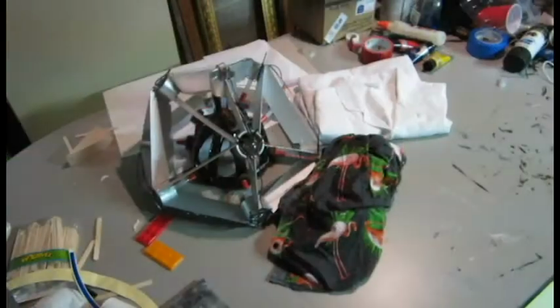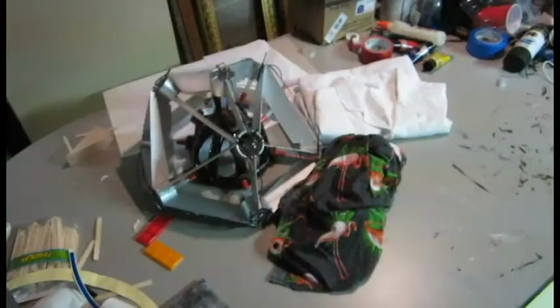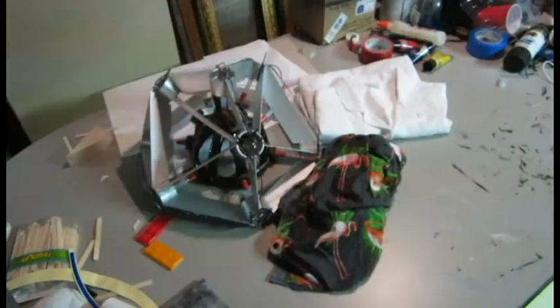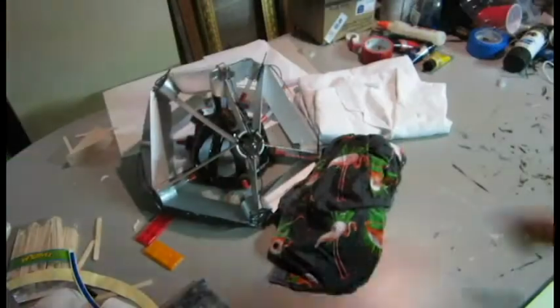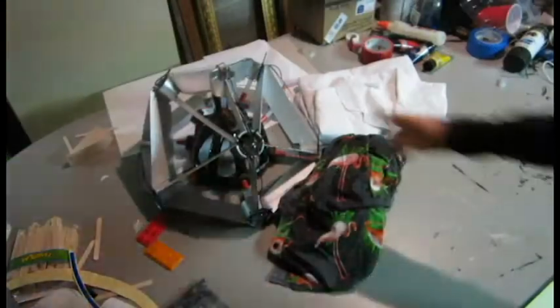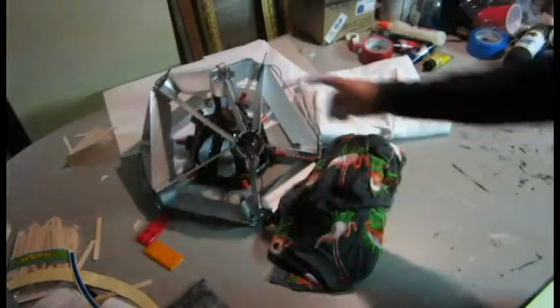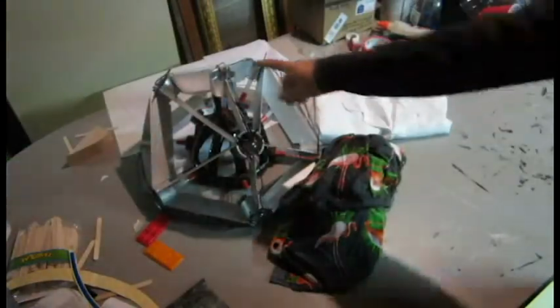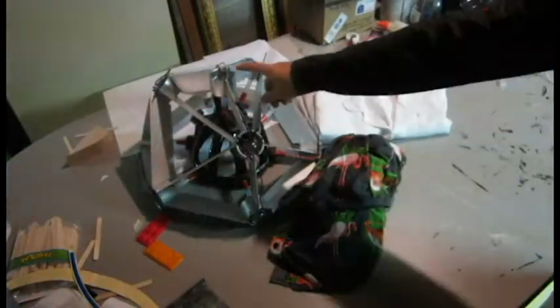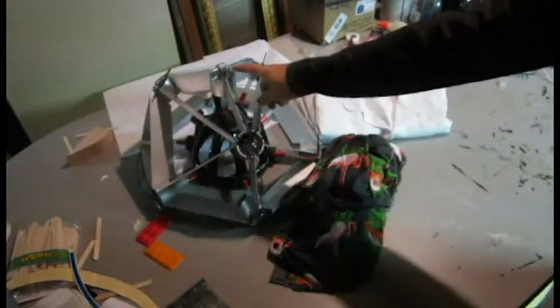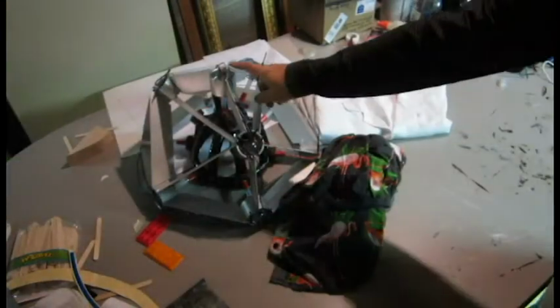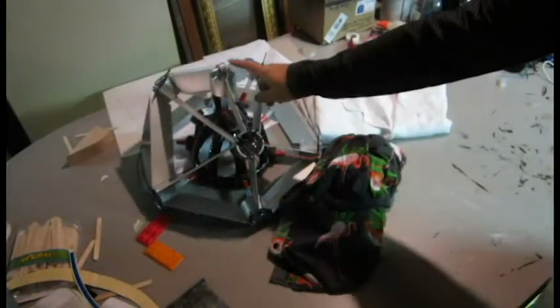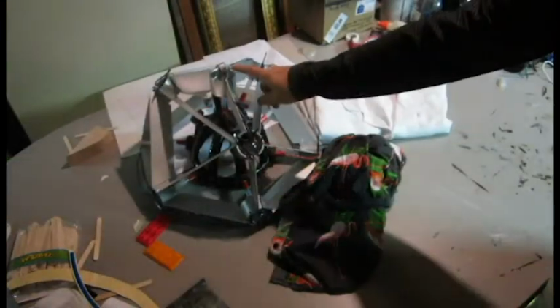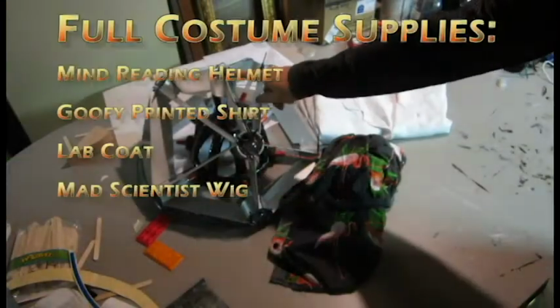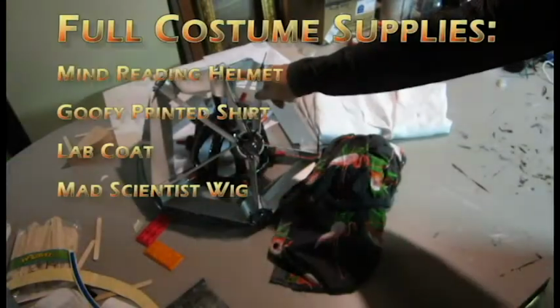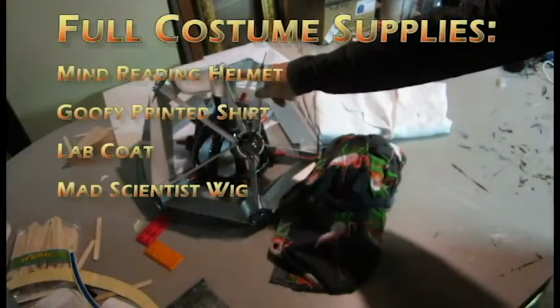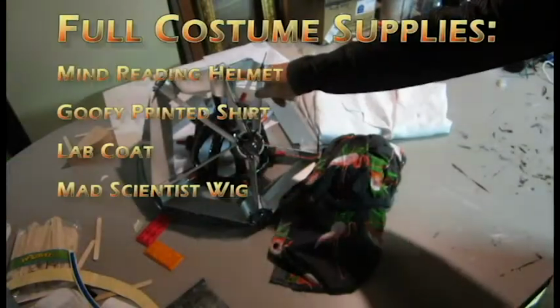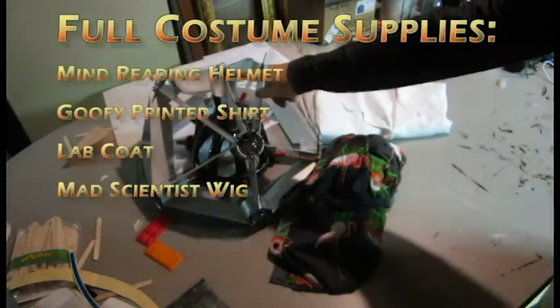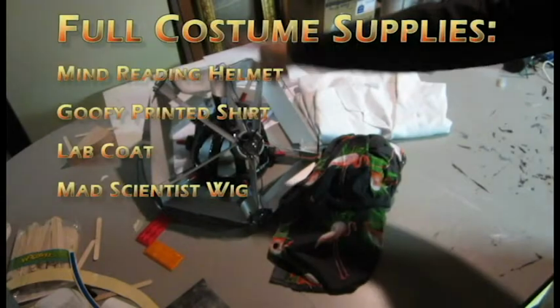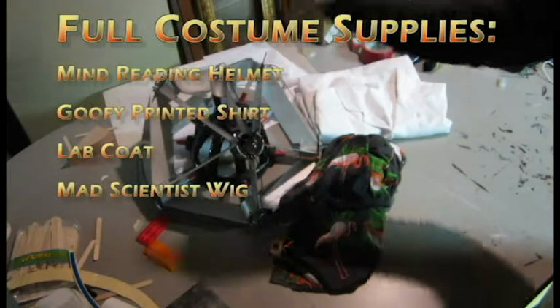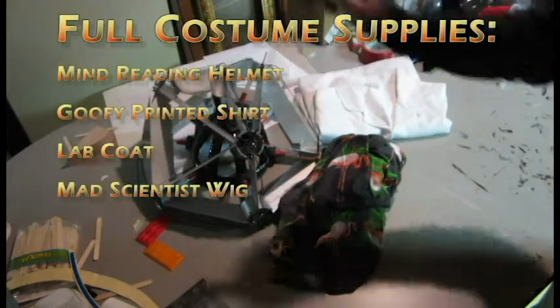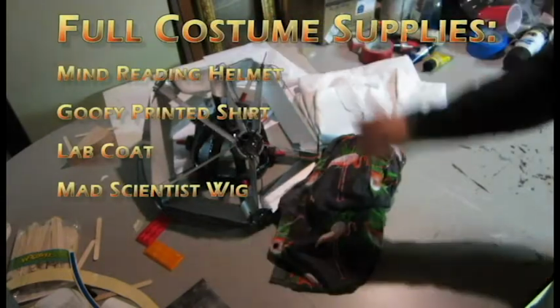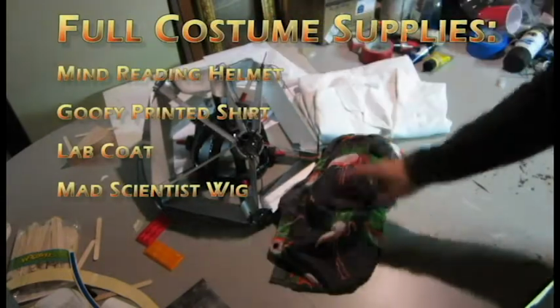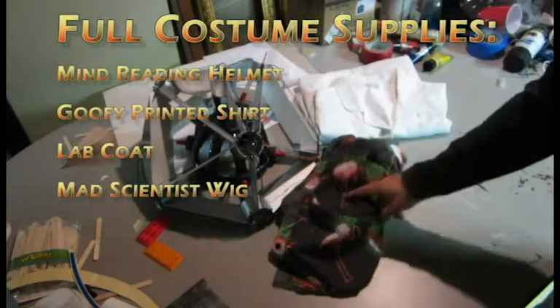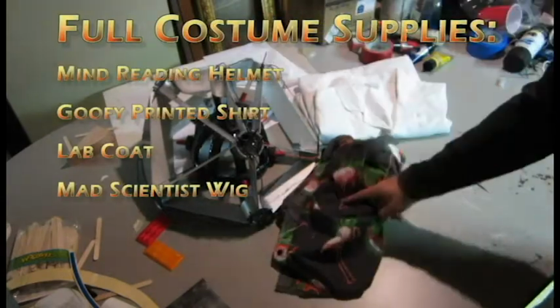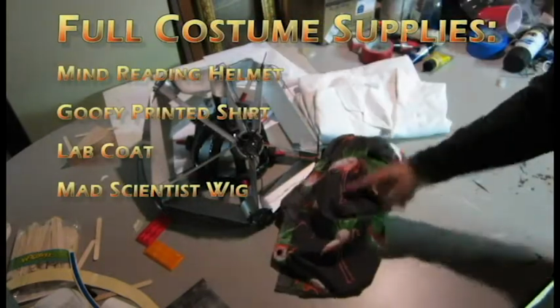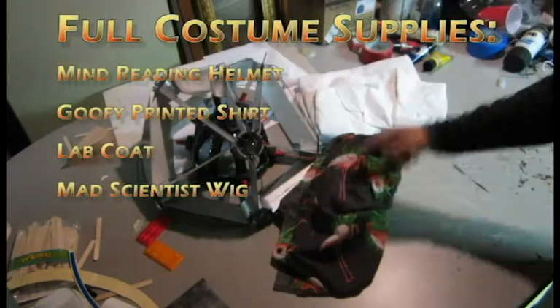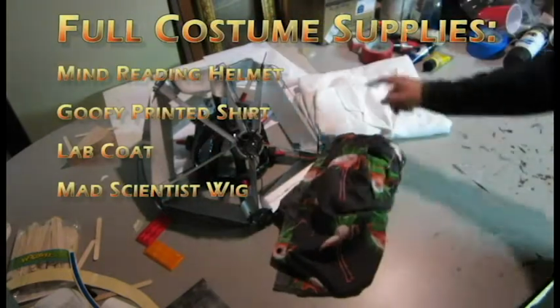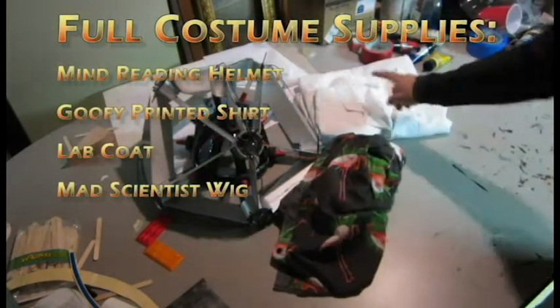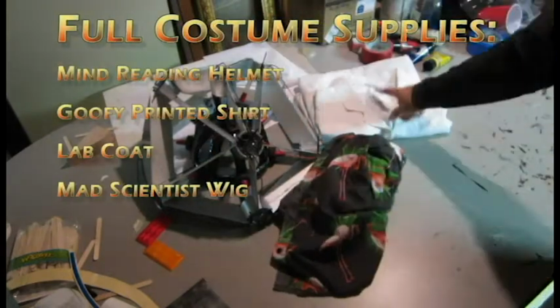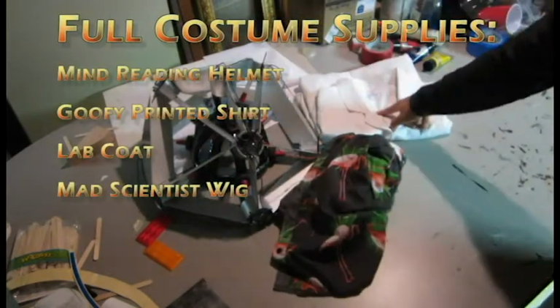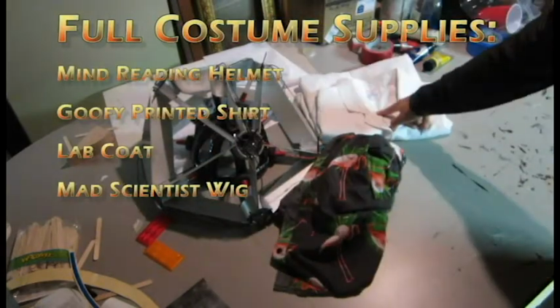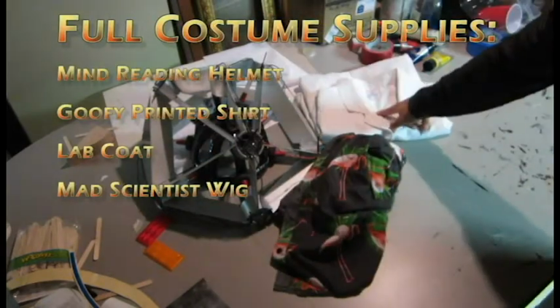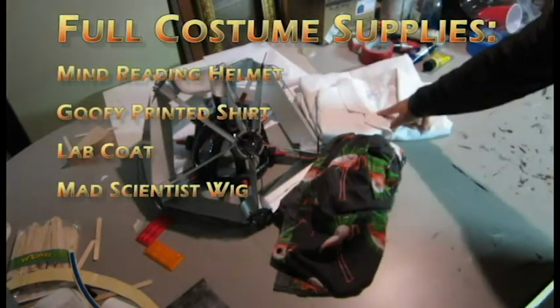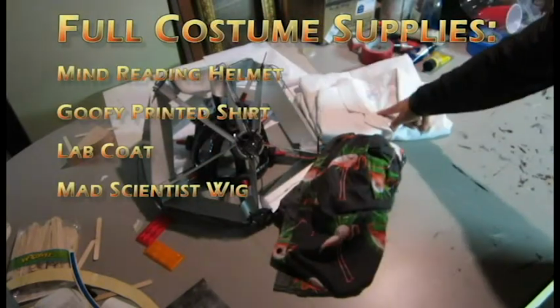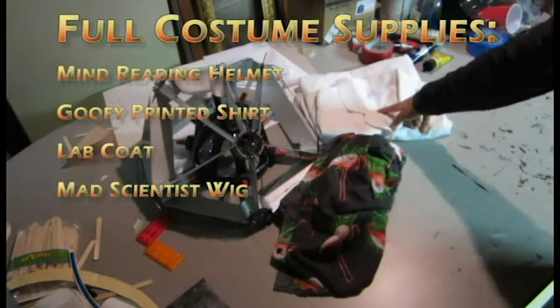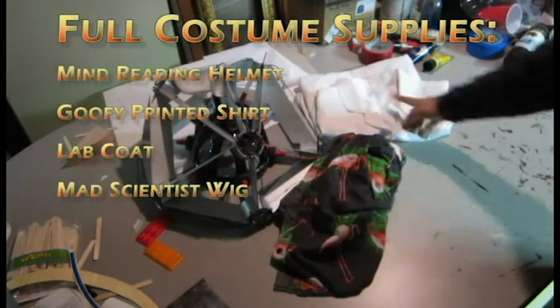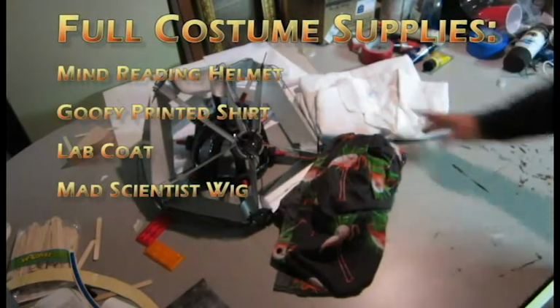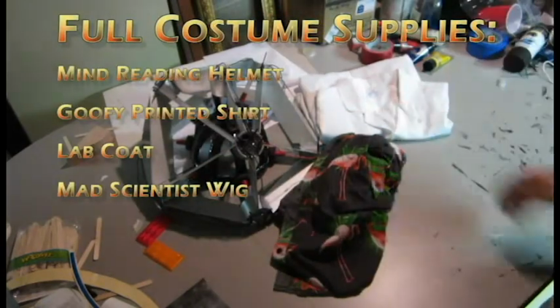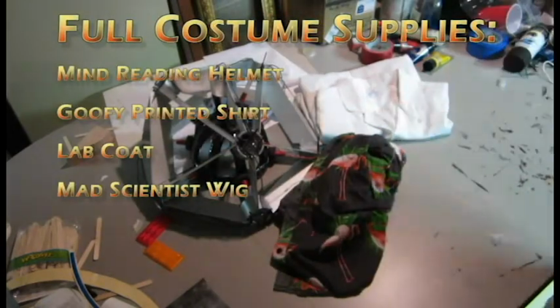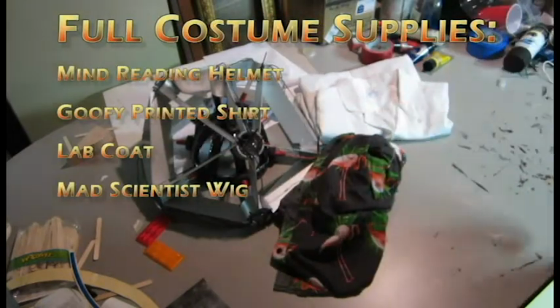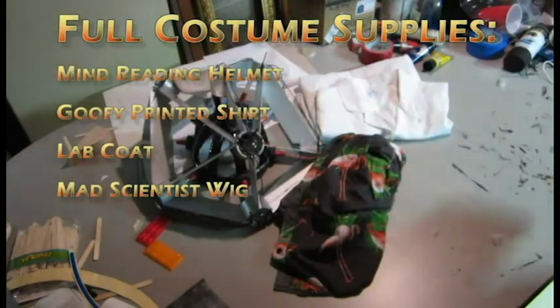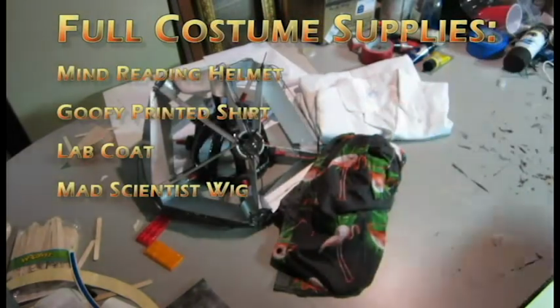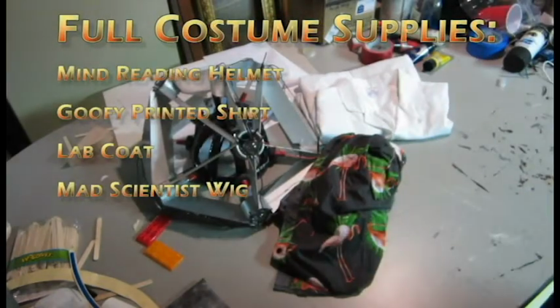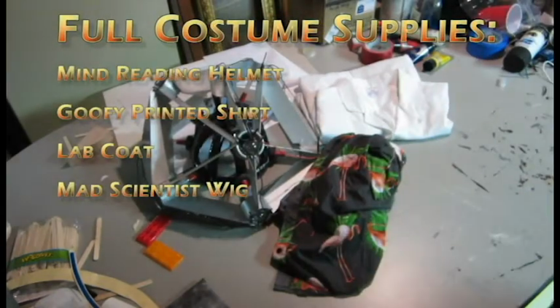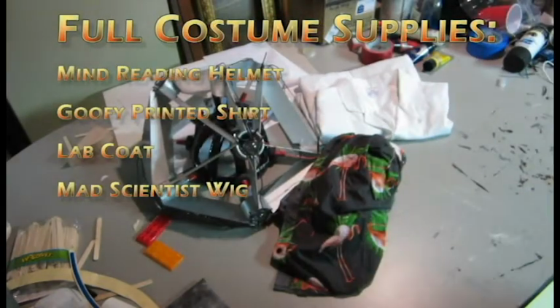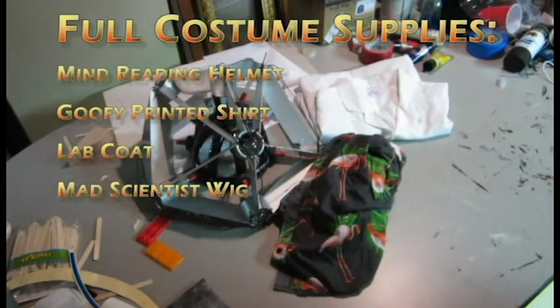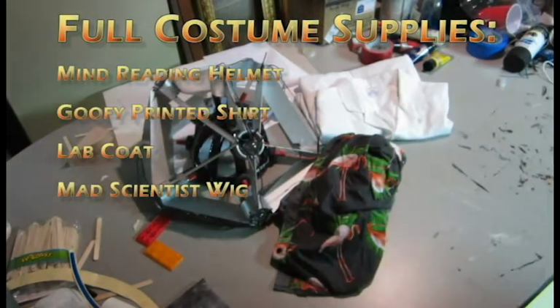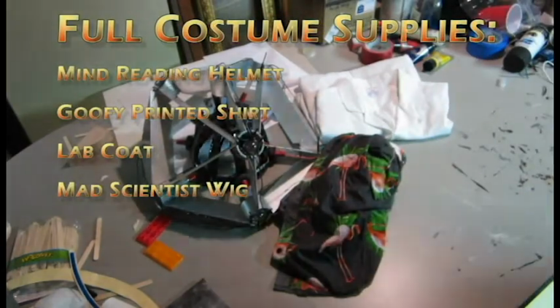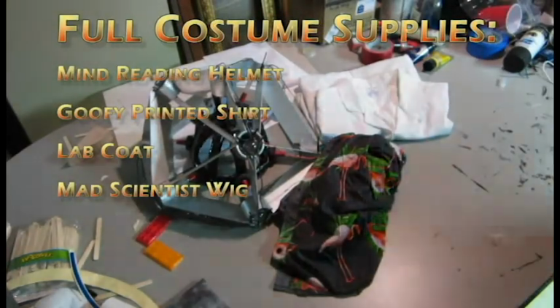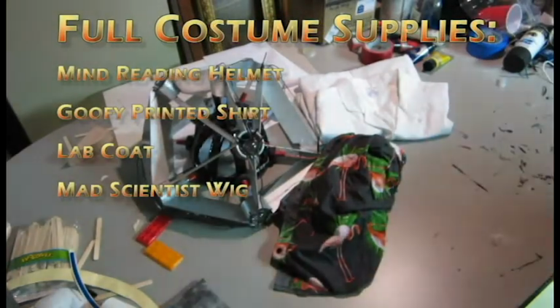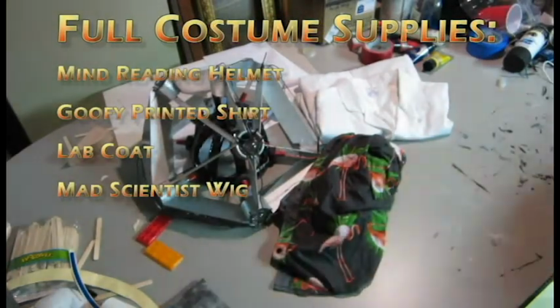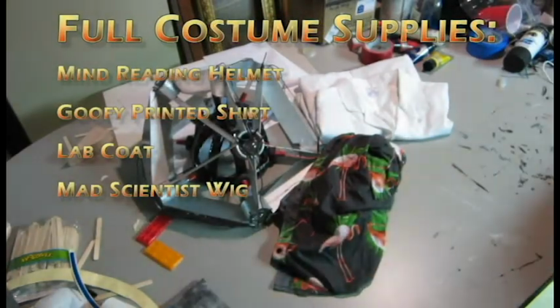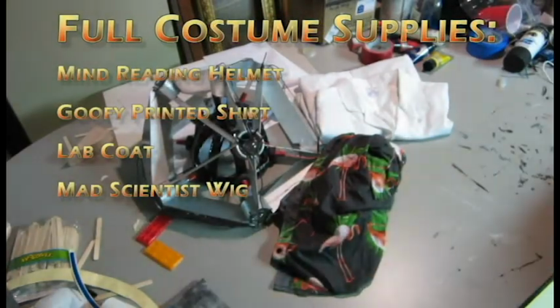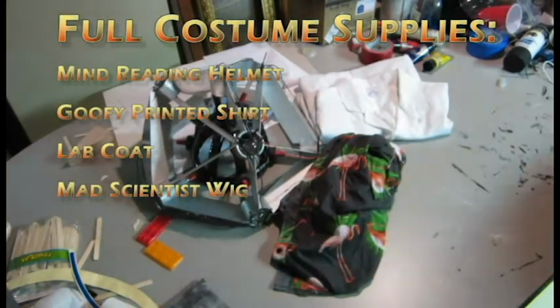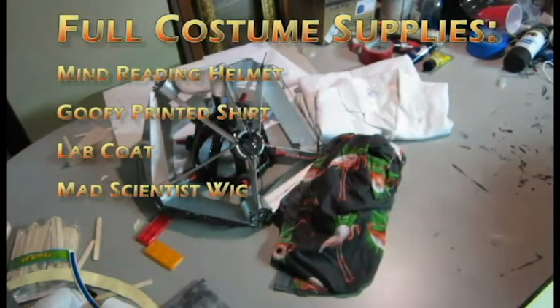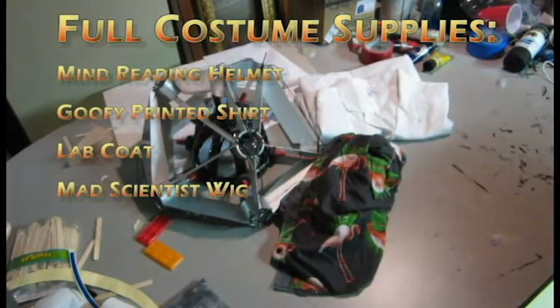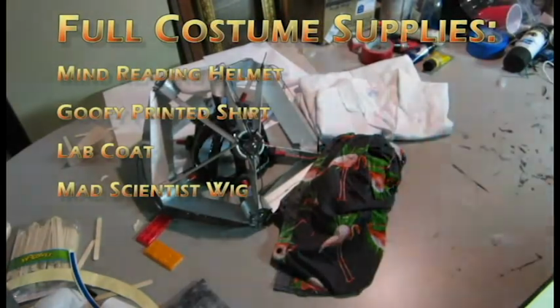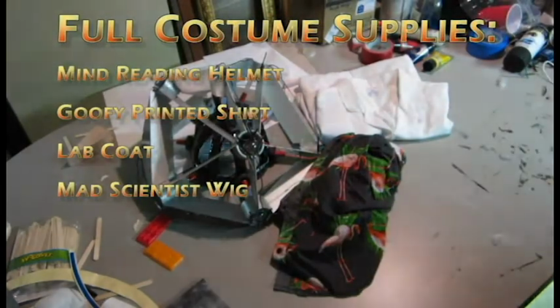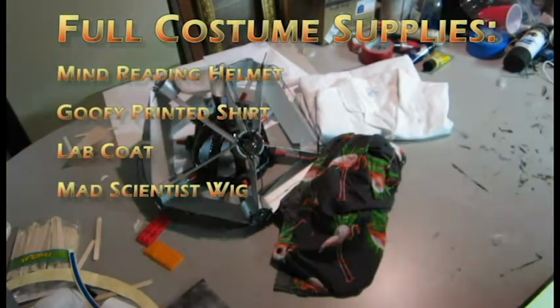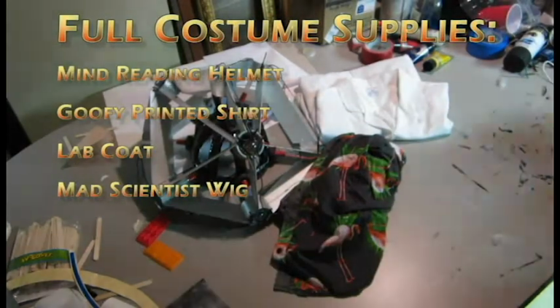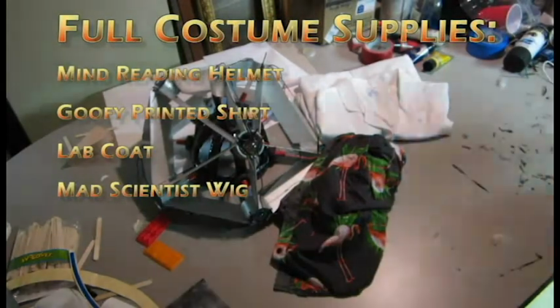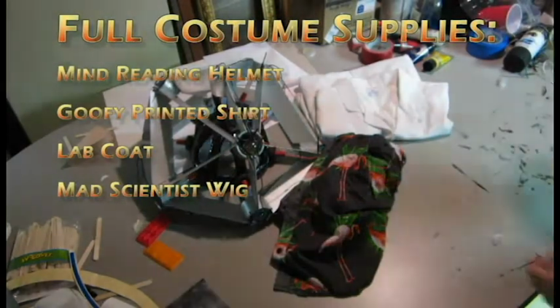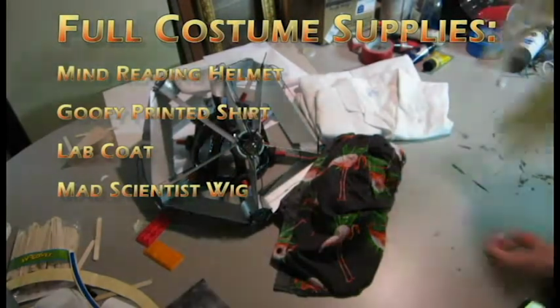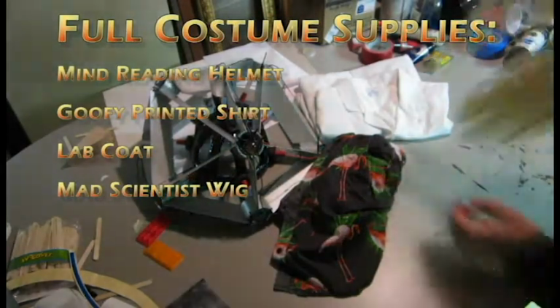So I got the mind reading helmet, a shirt, and a lab coat. All I need now is a wig.